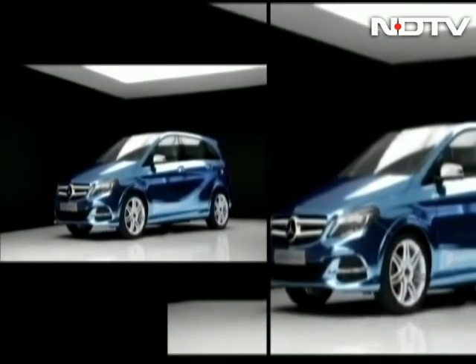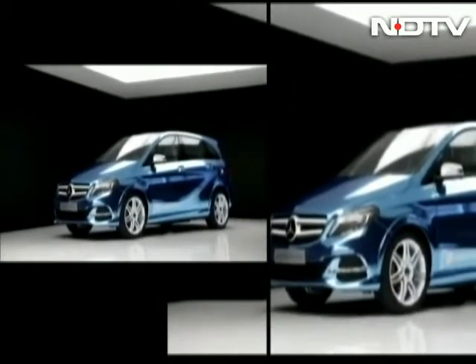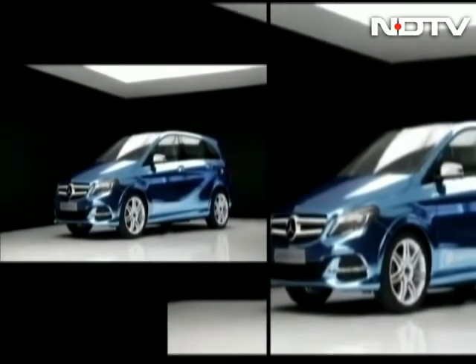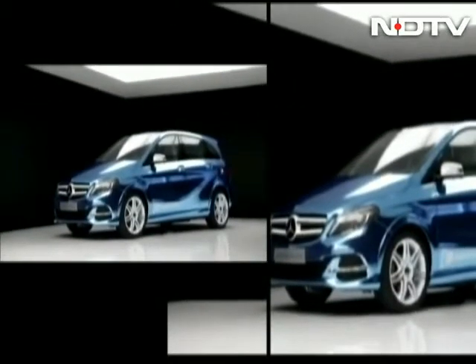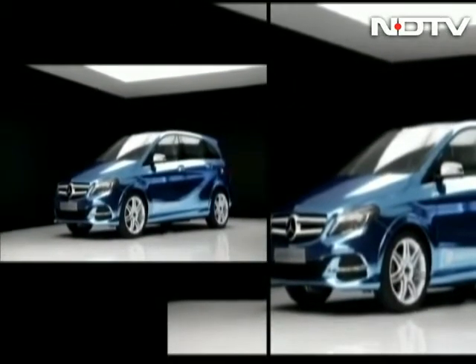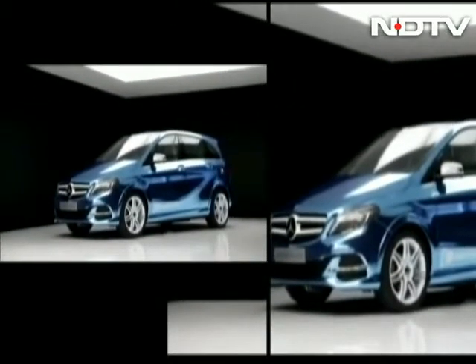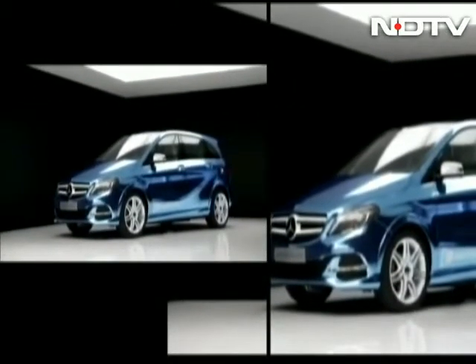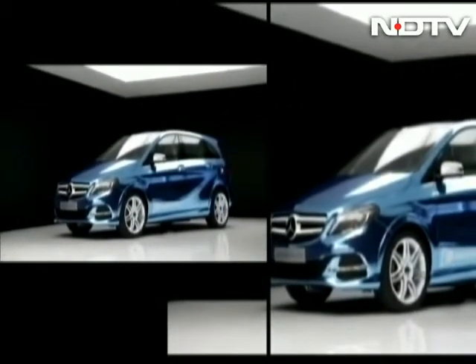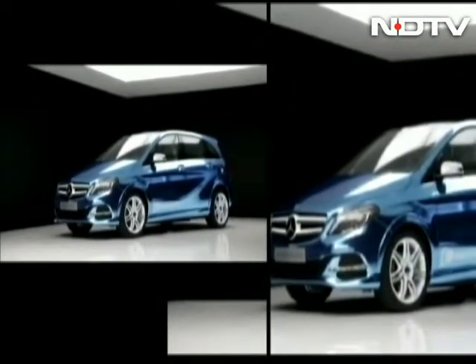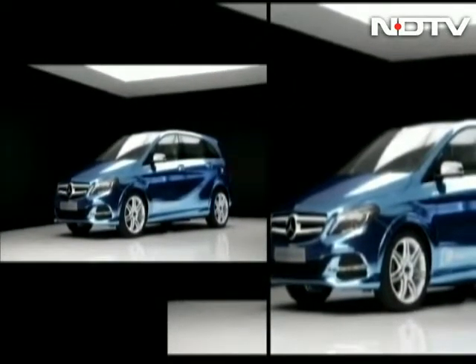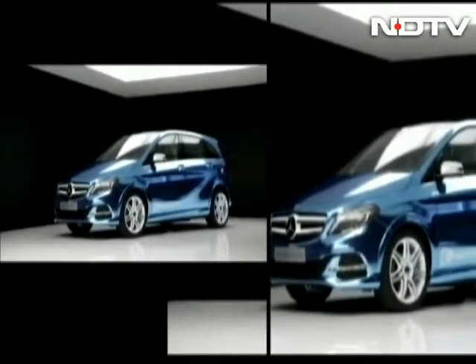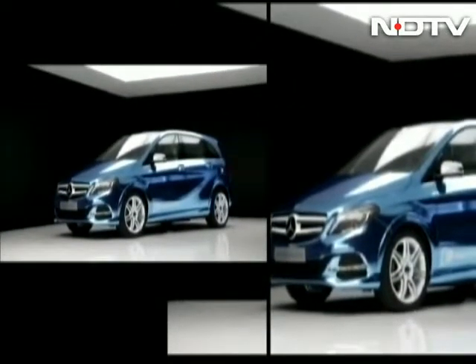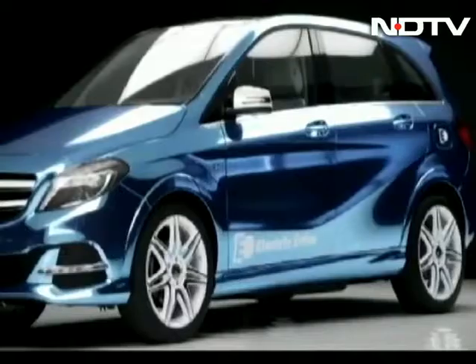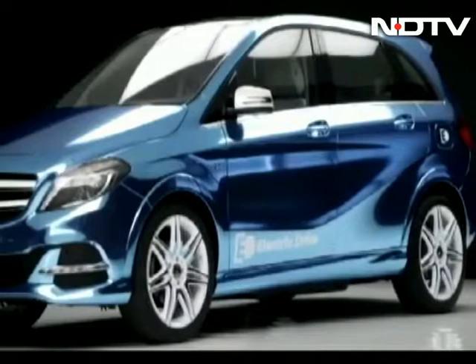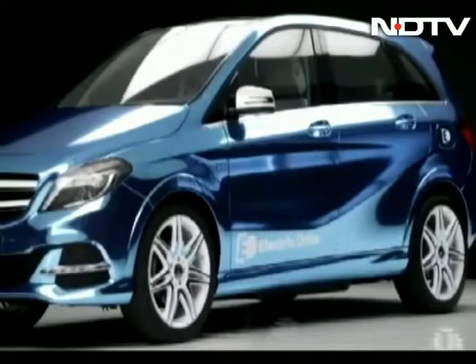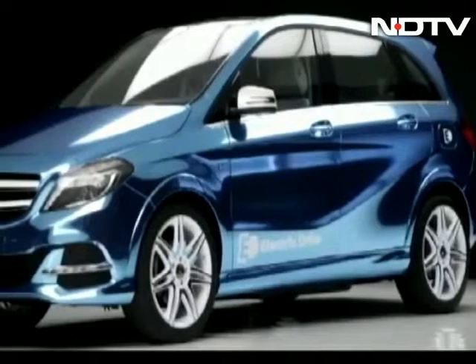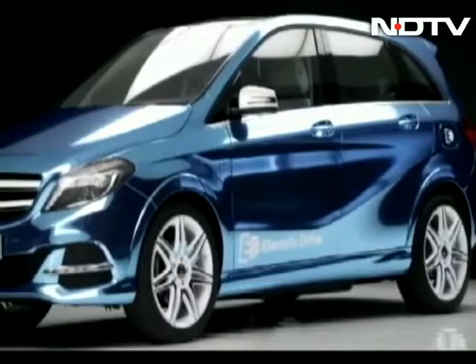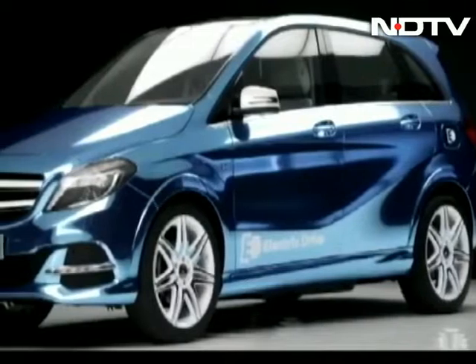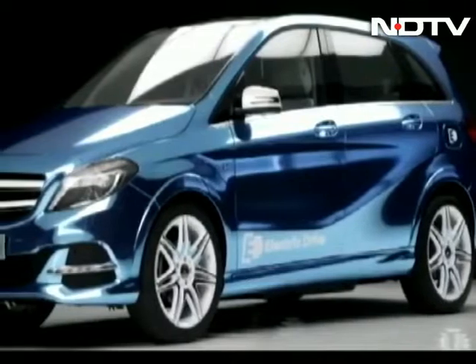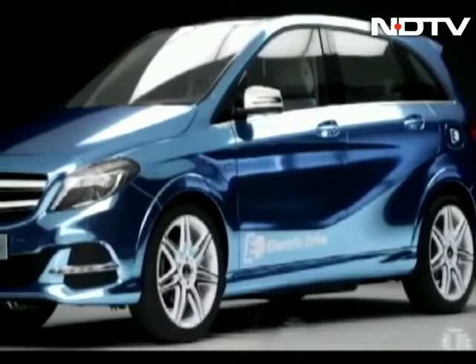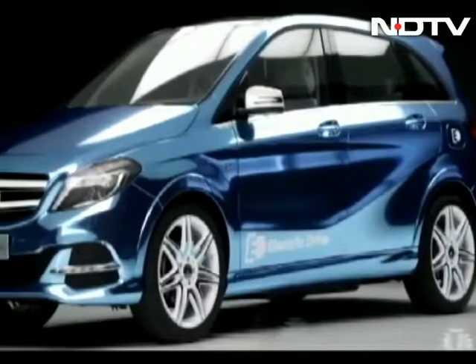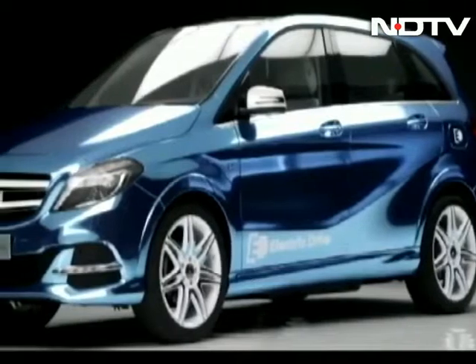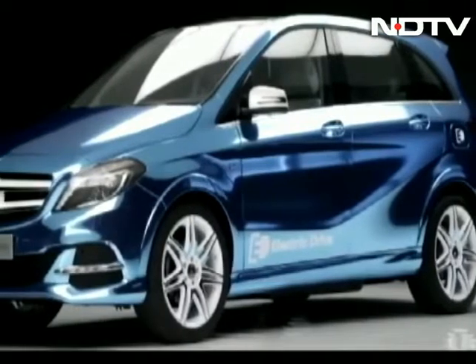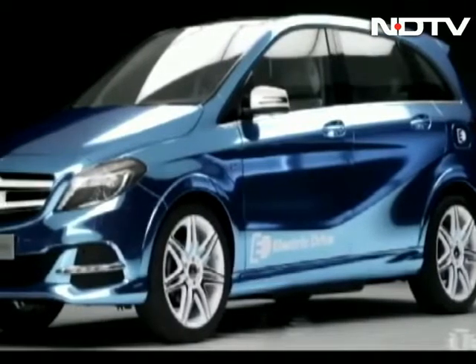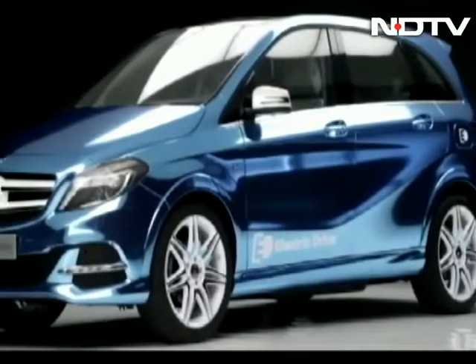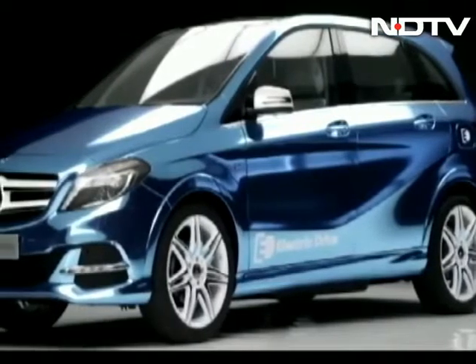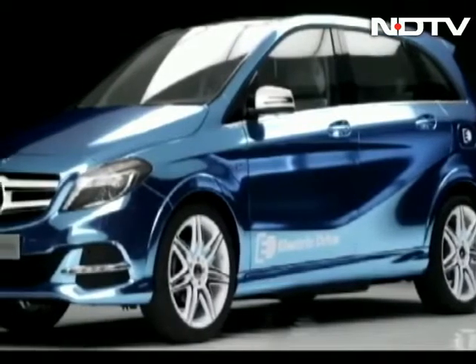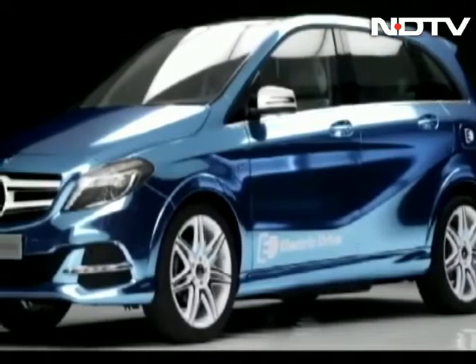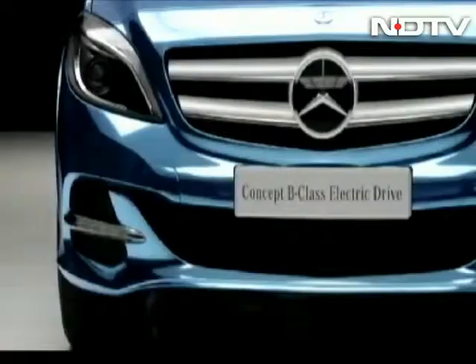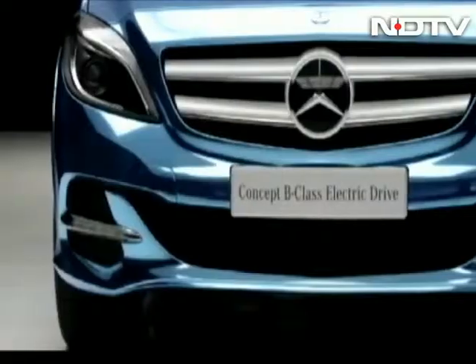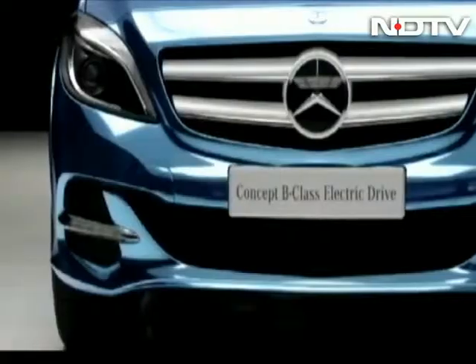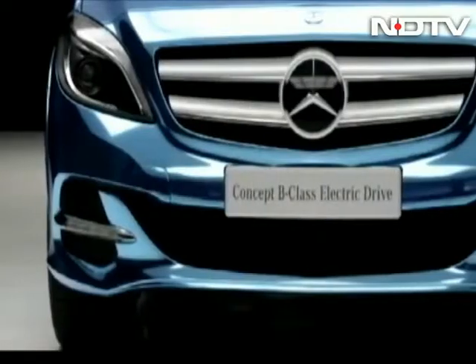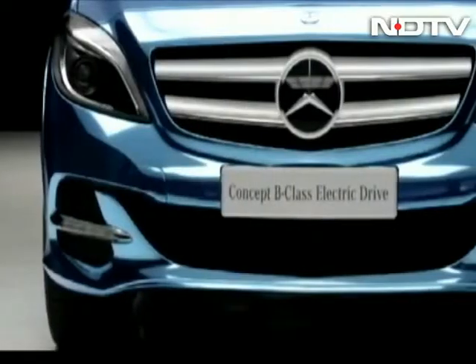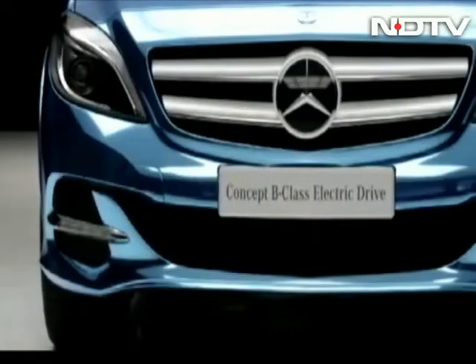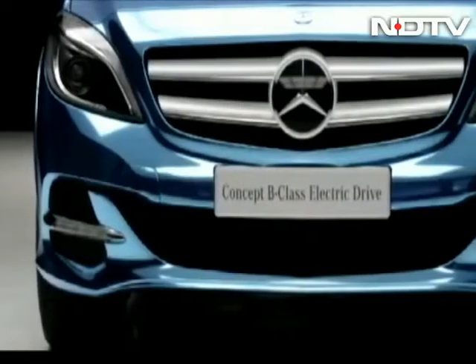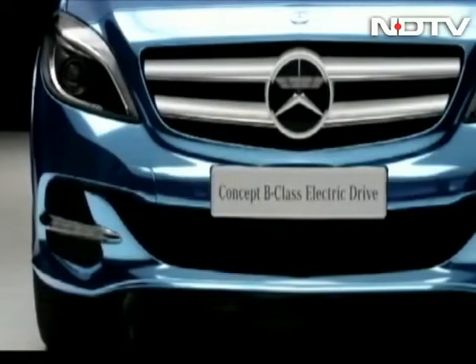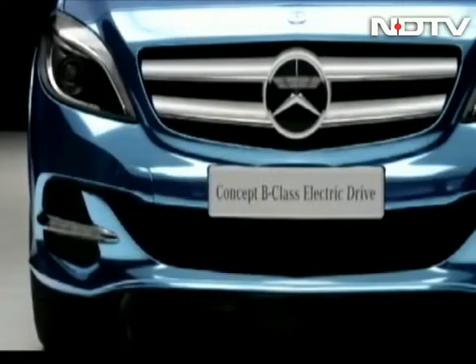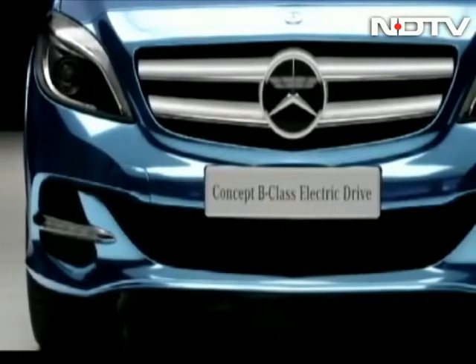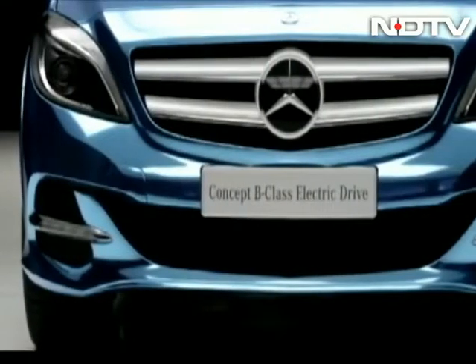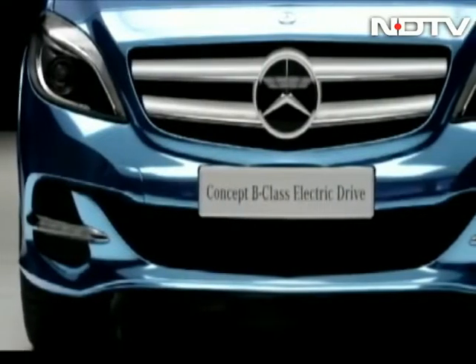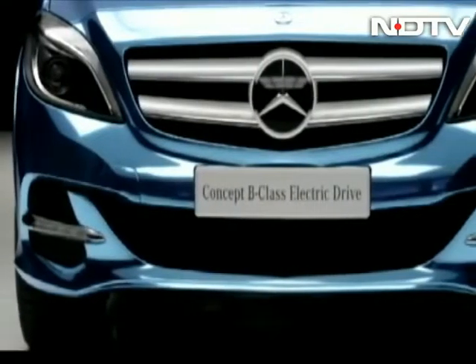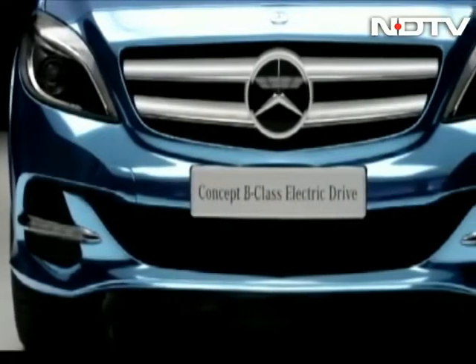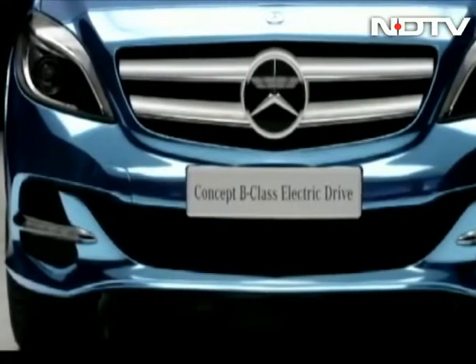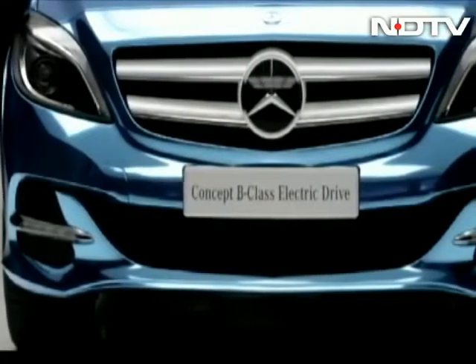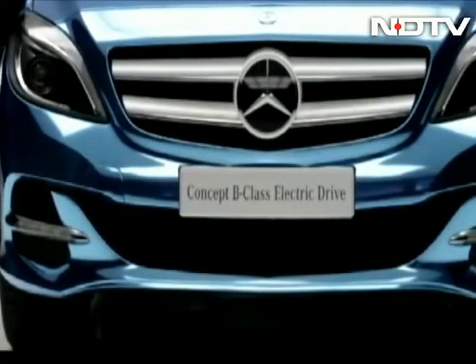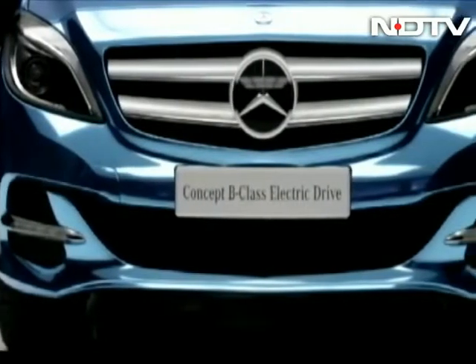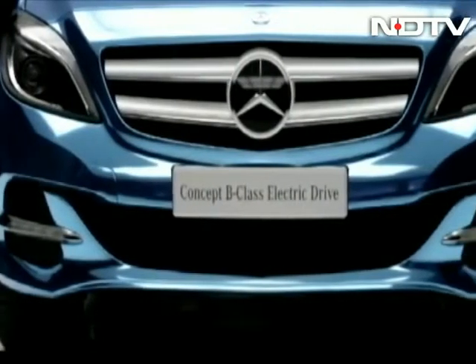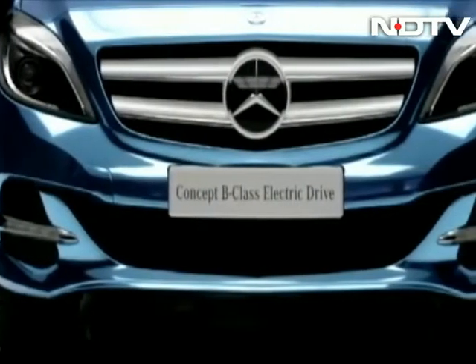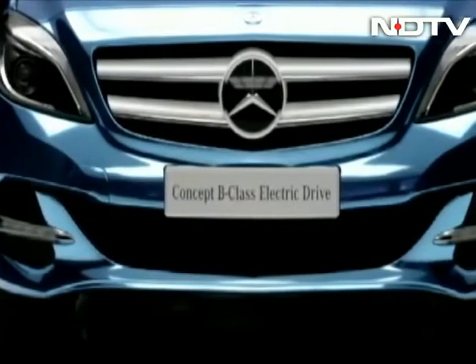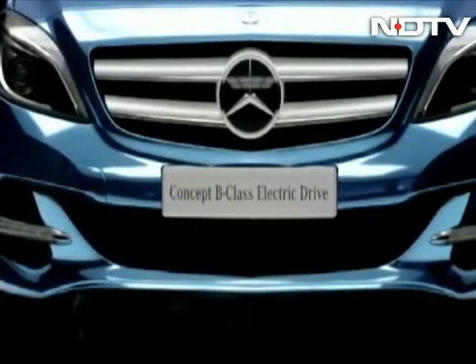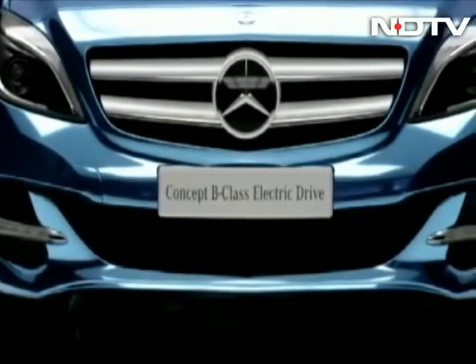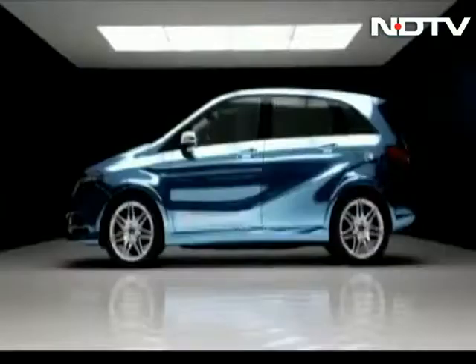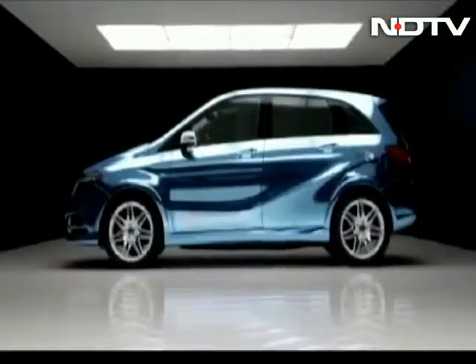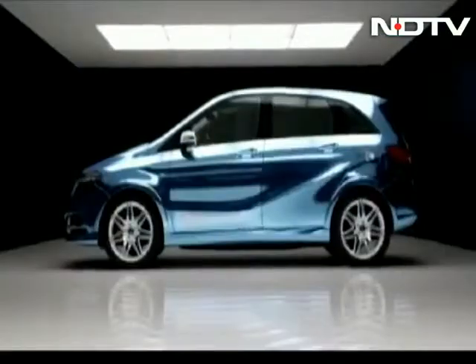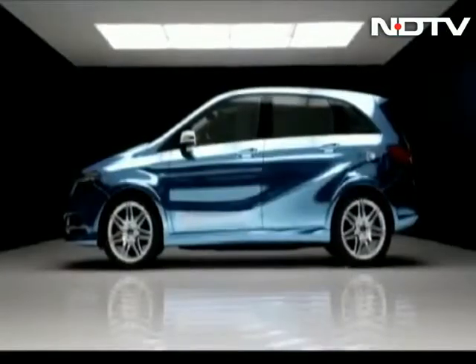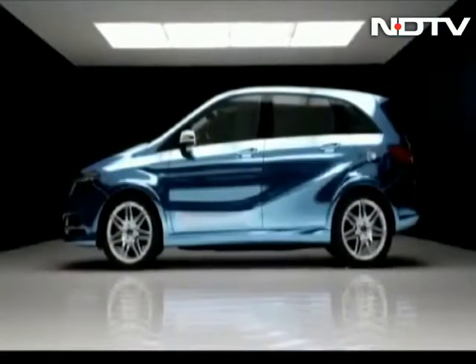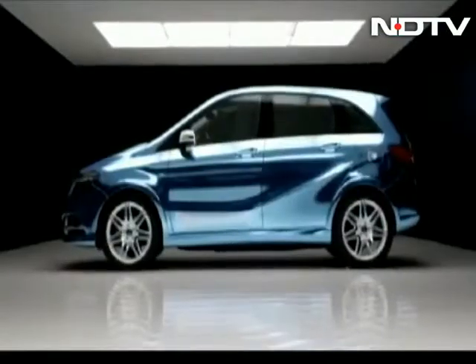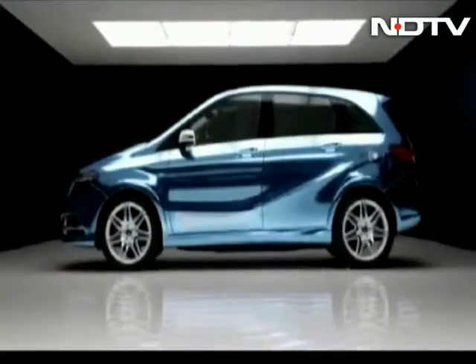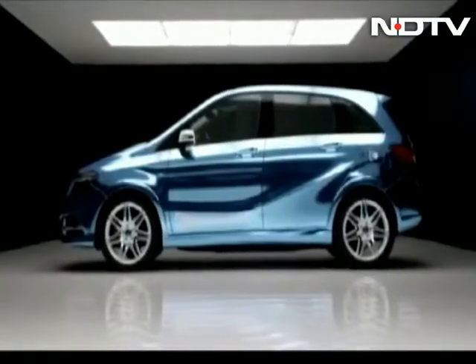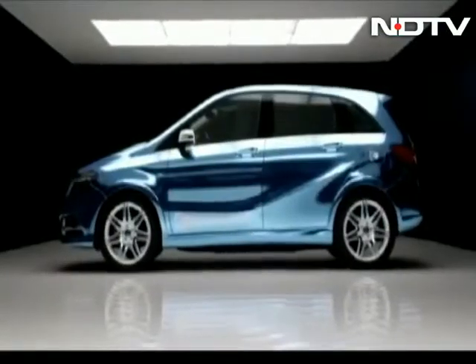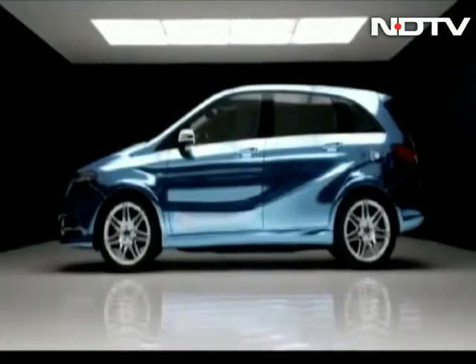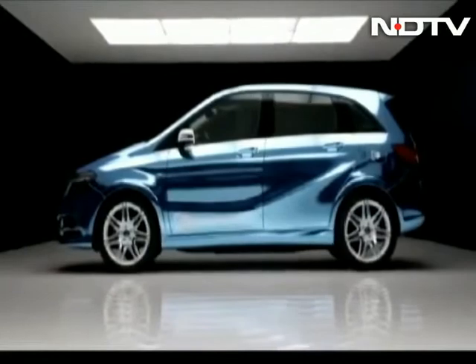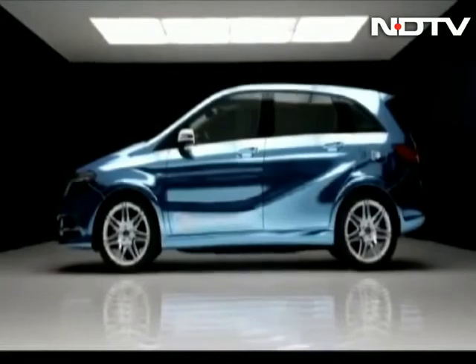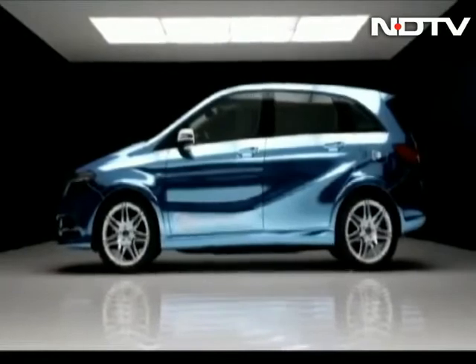Mercedes-Benz also used the opportunity to dress its B-Class in a similar fashion — also an electric drive concept.